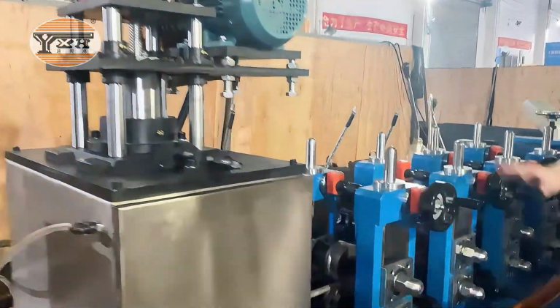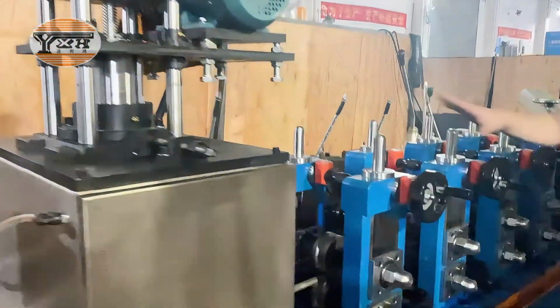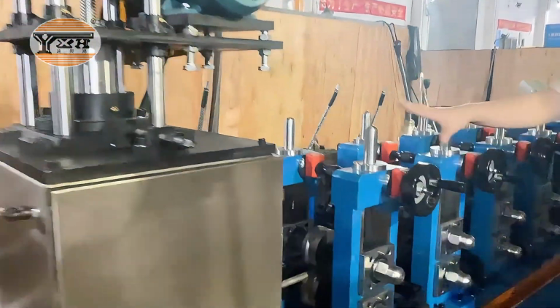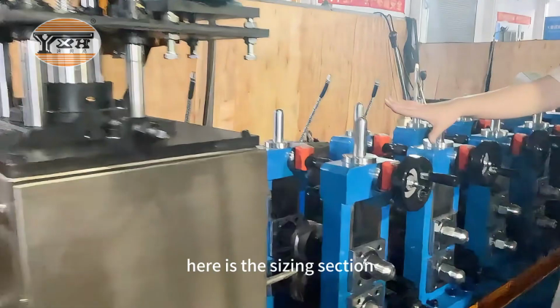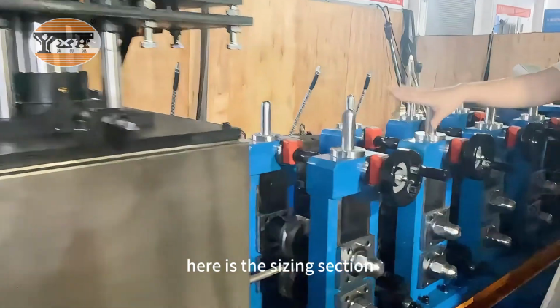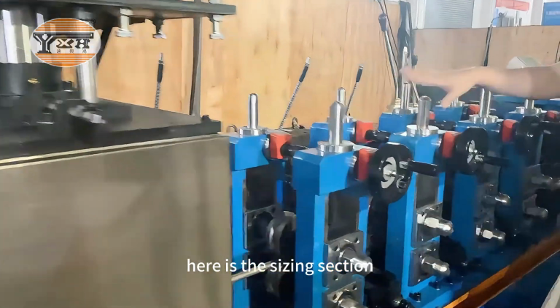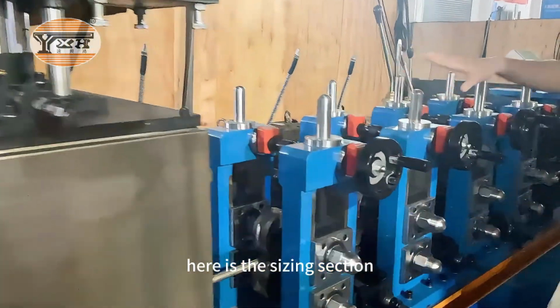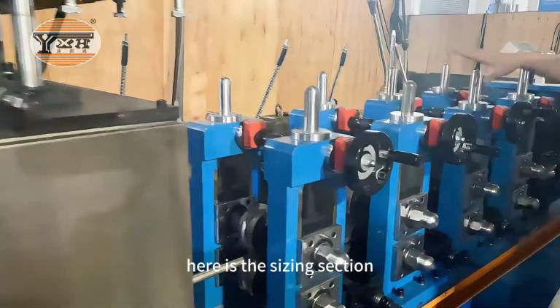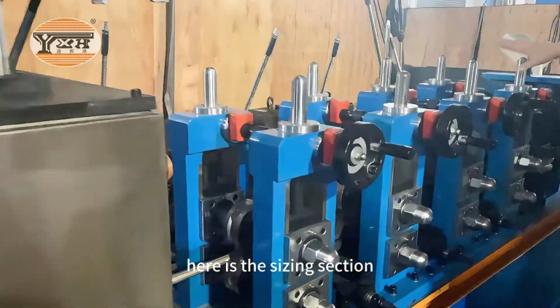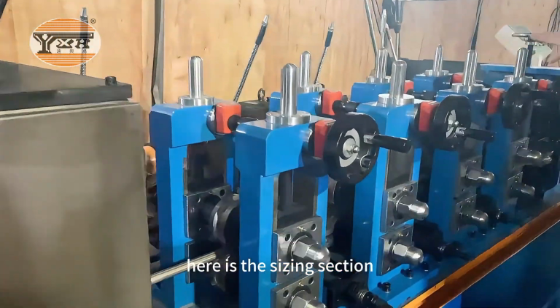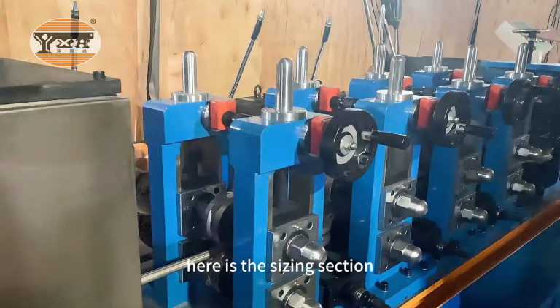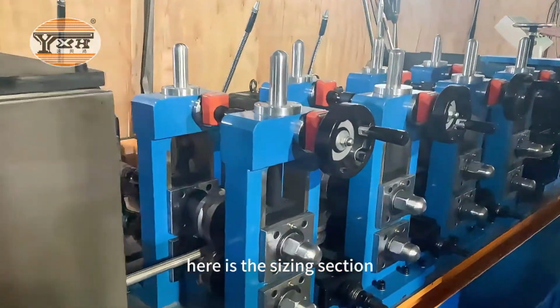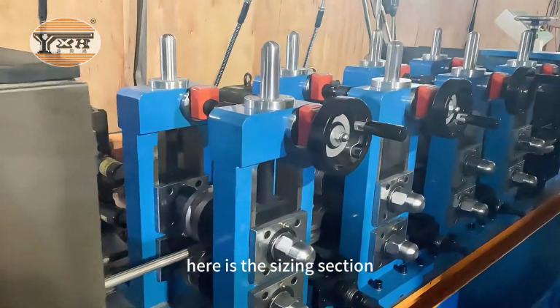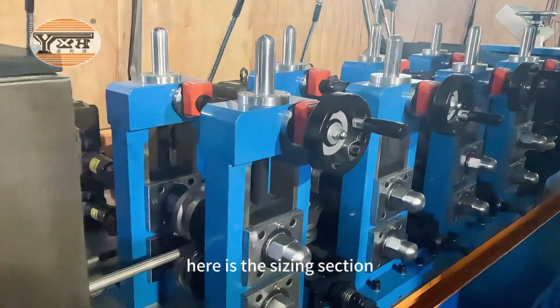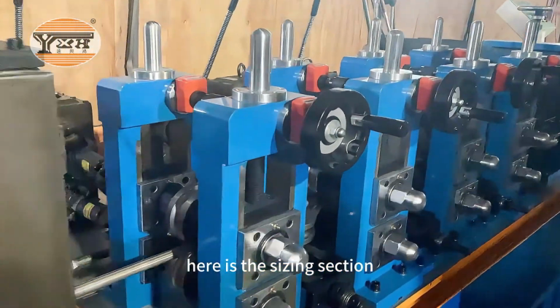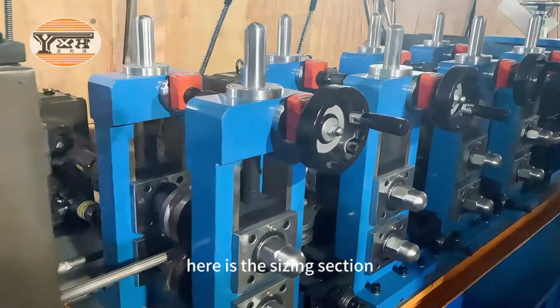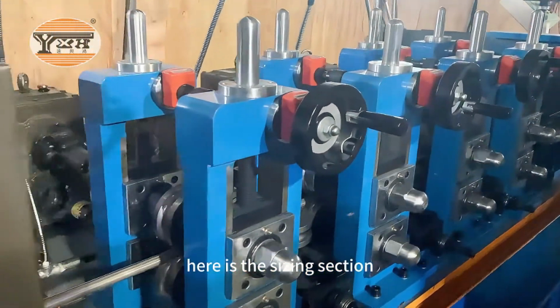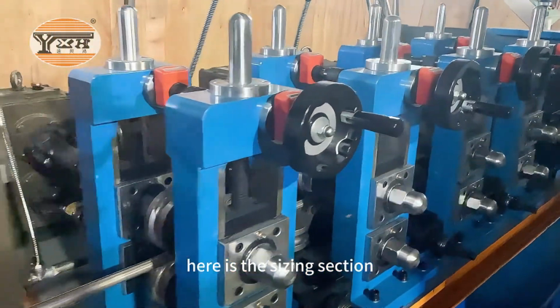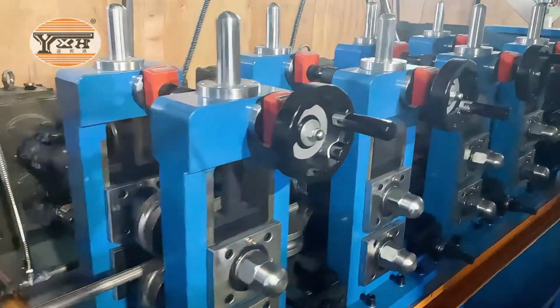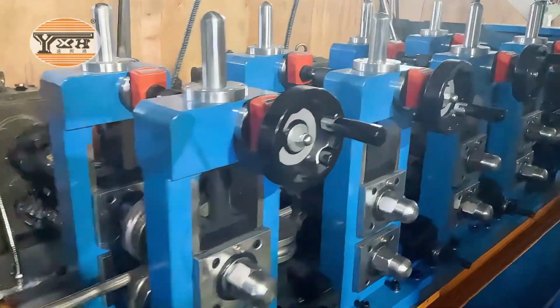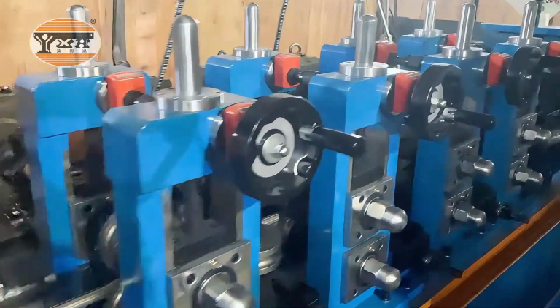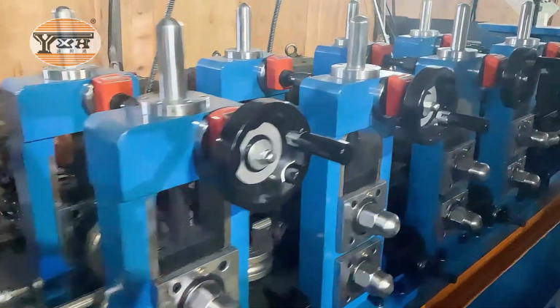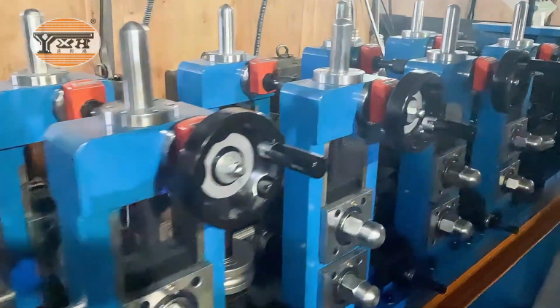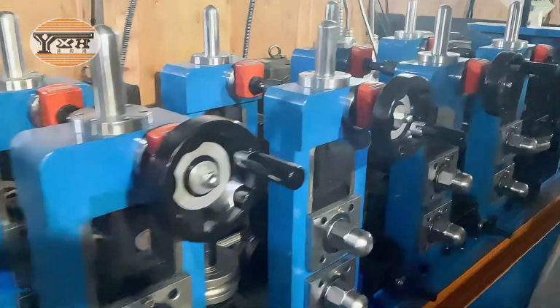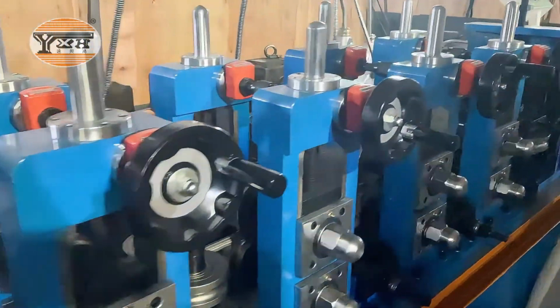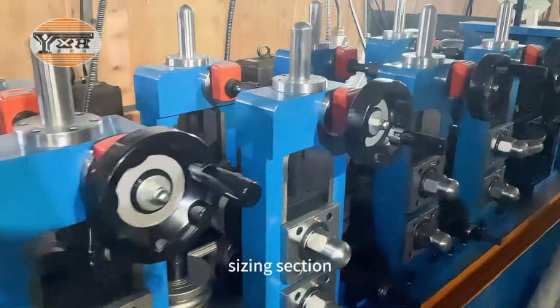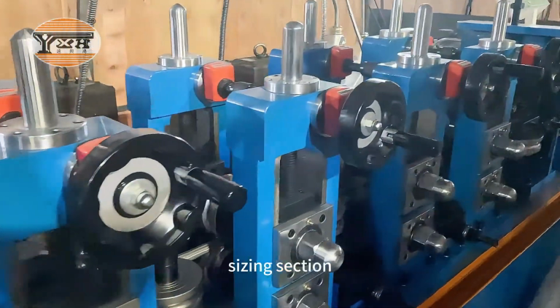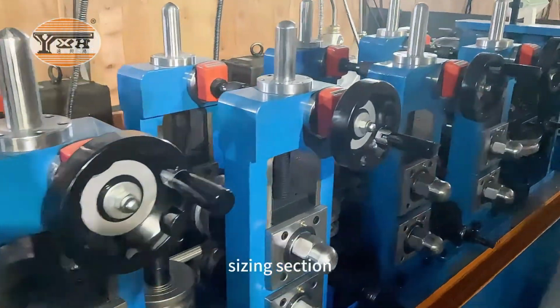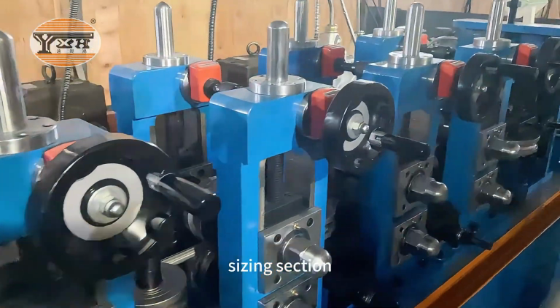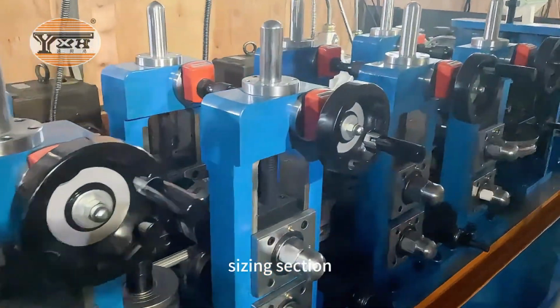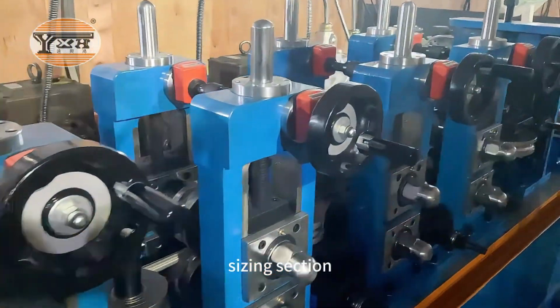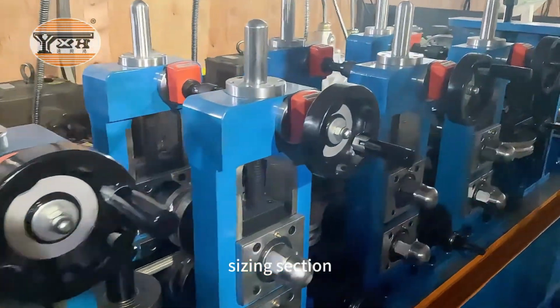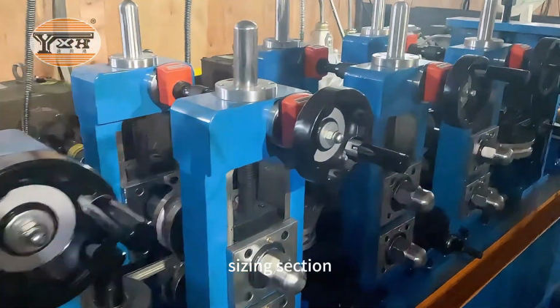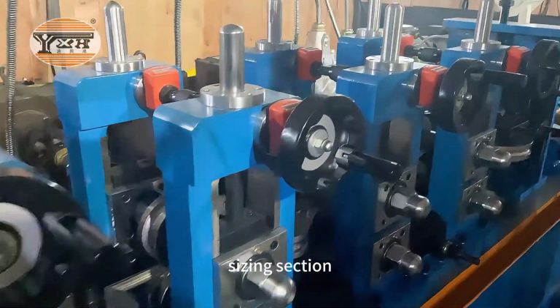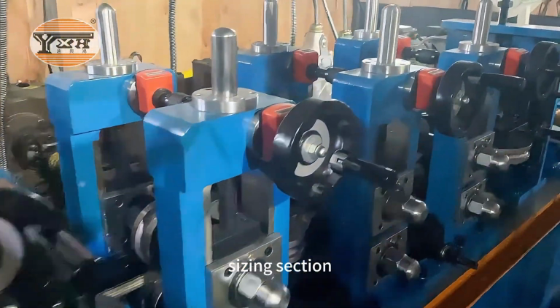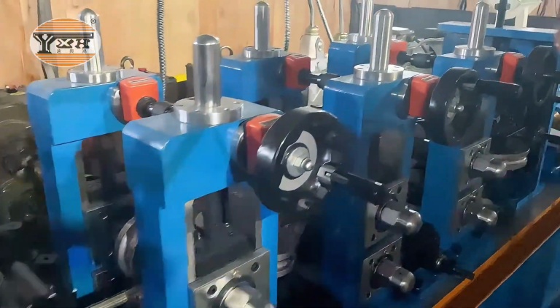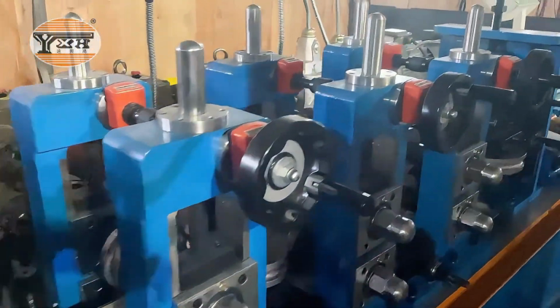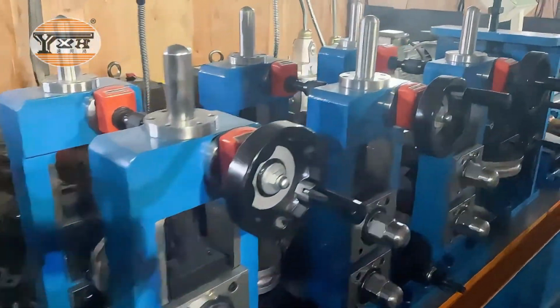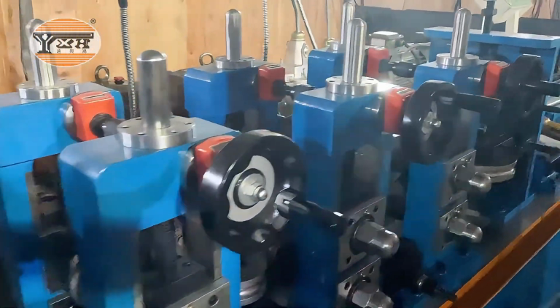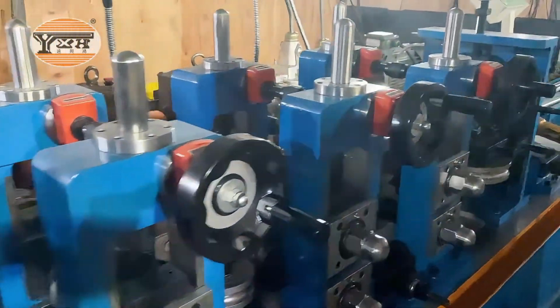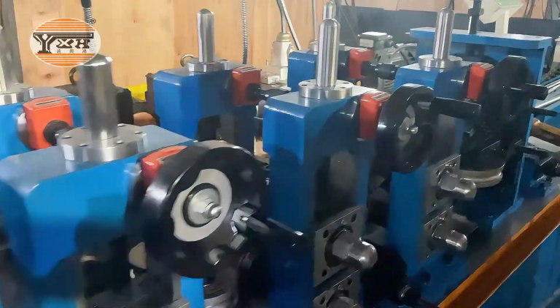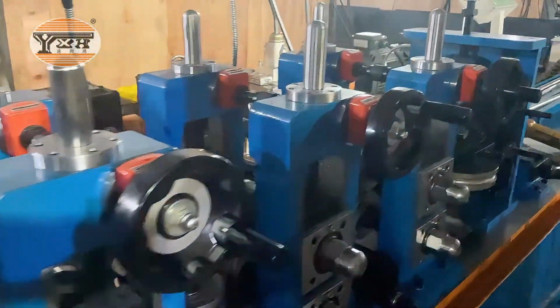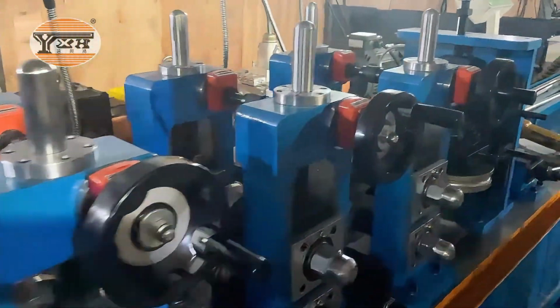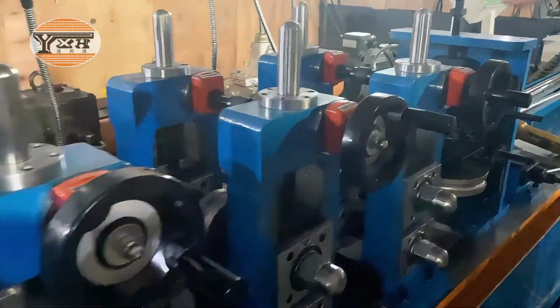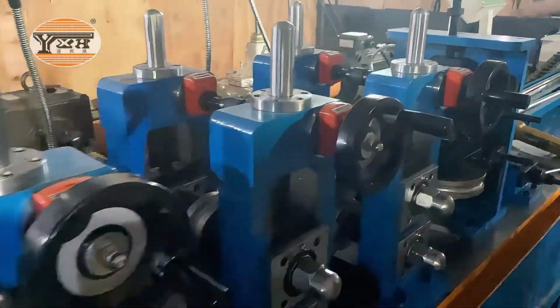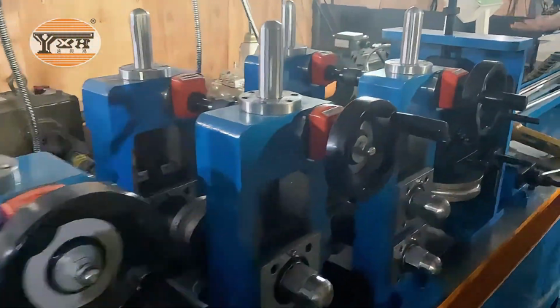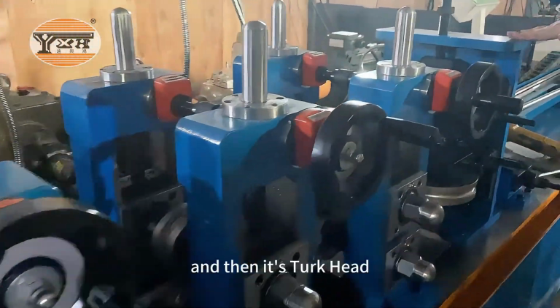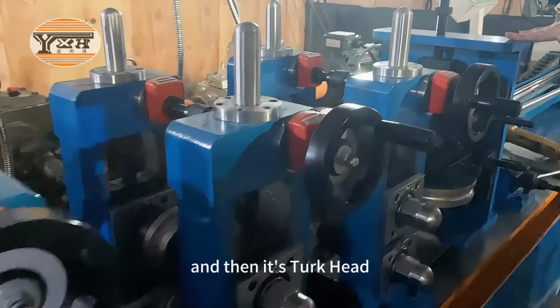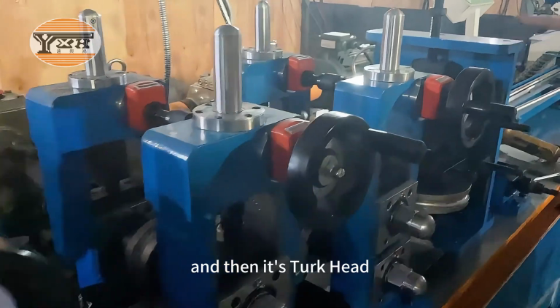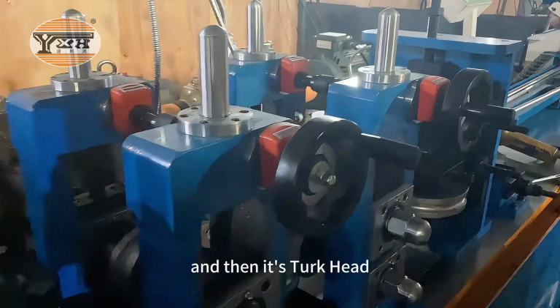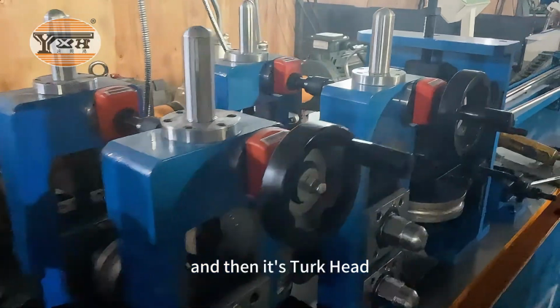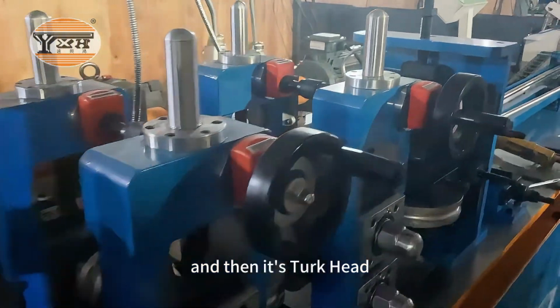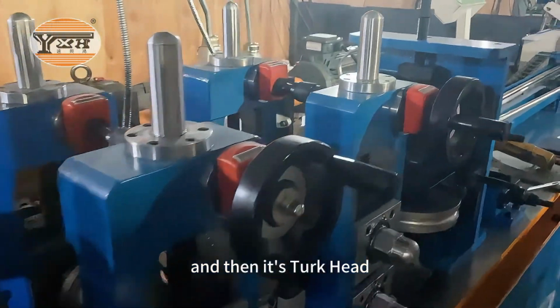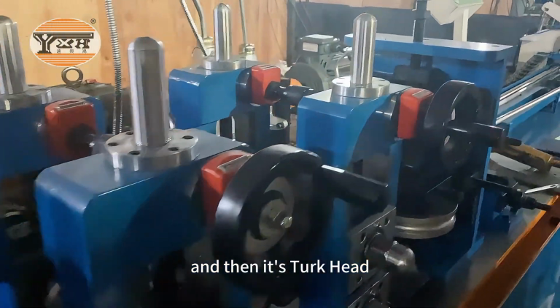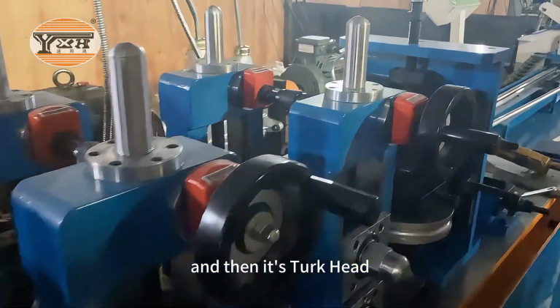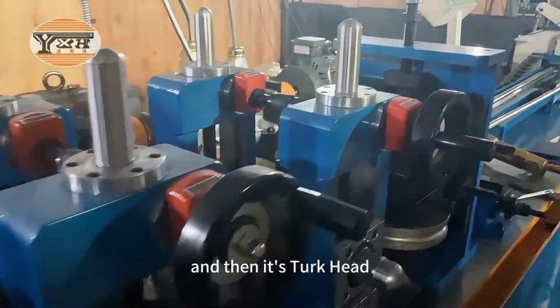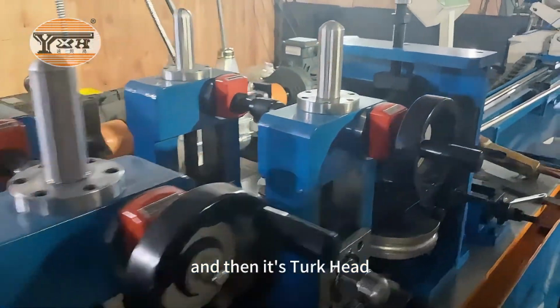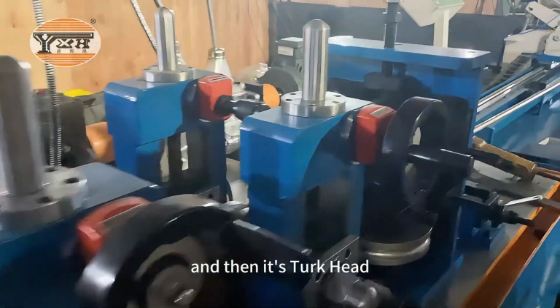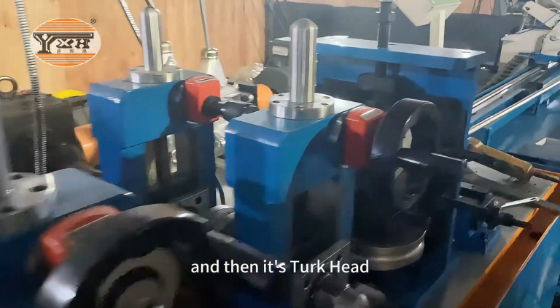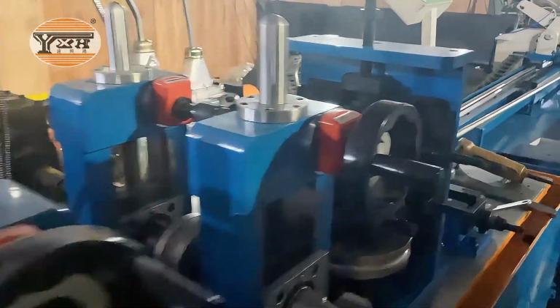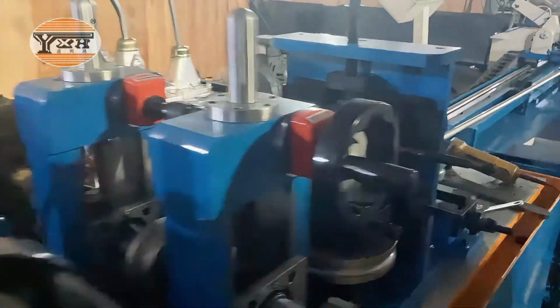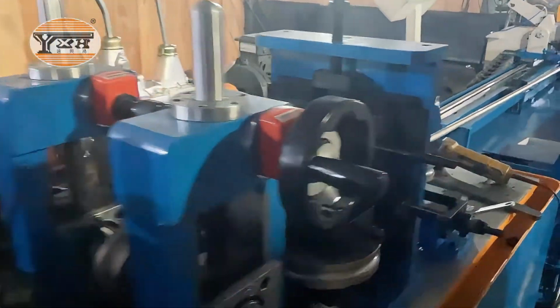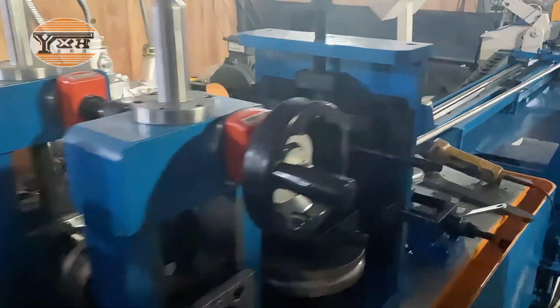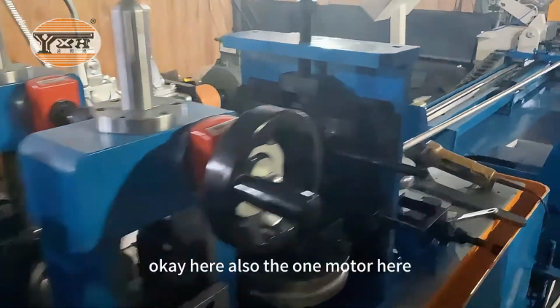Here is the sizing section. And then it's a two kit head.